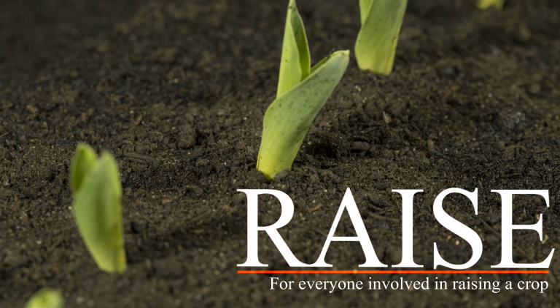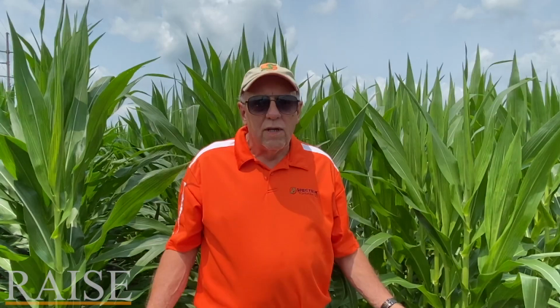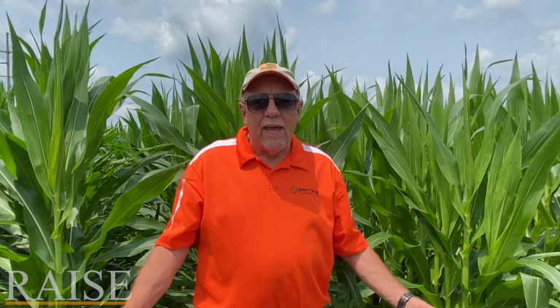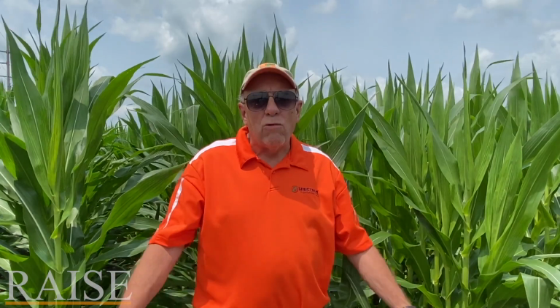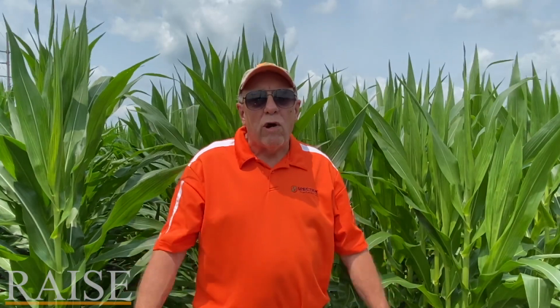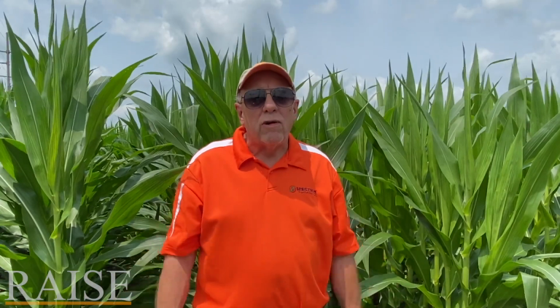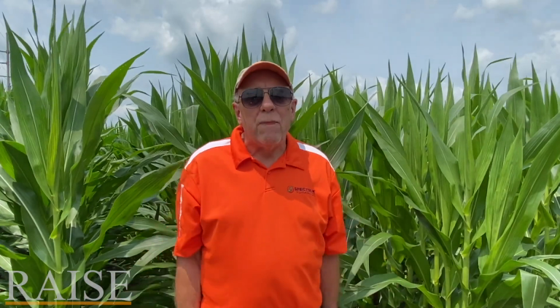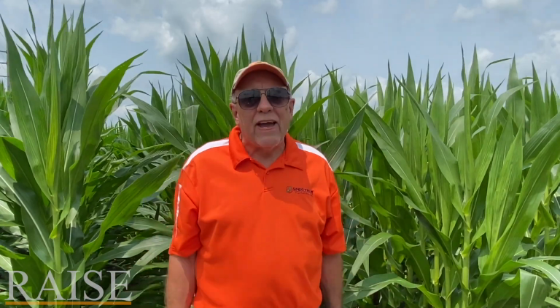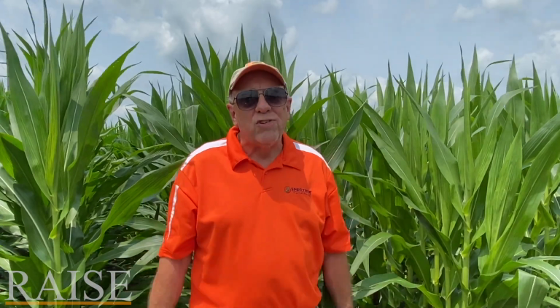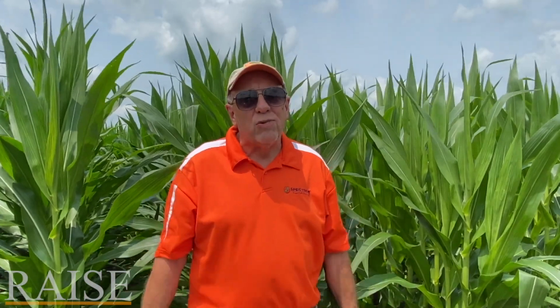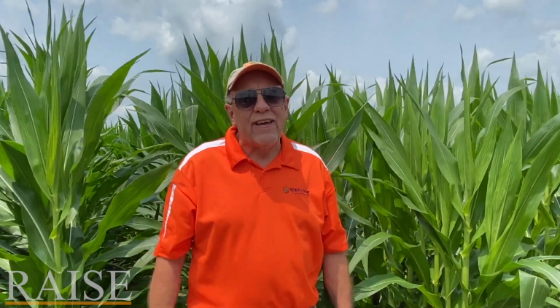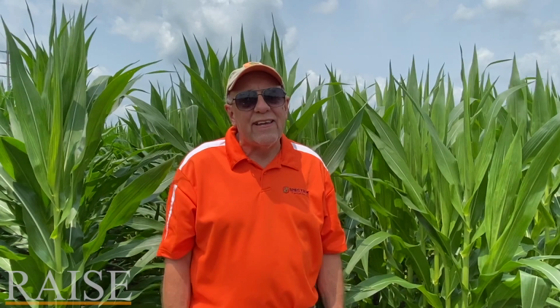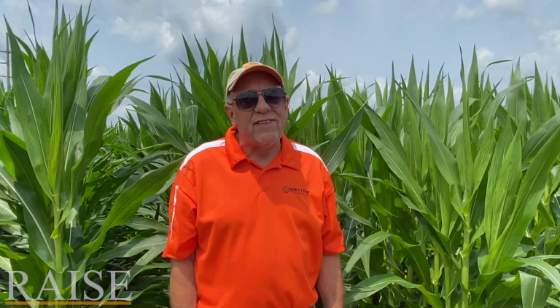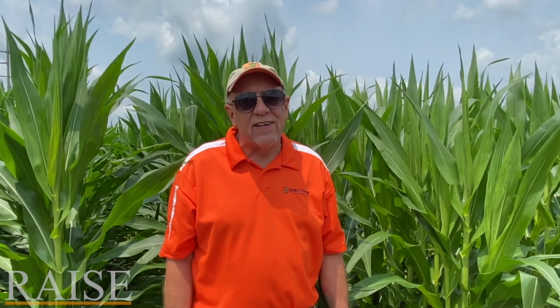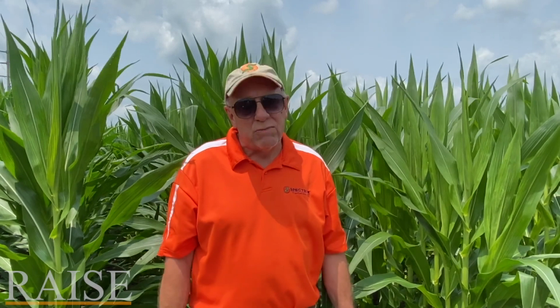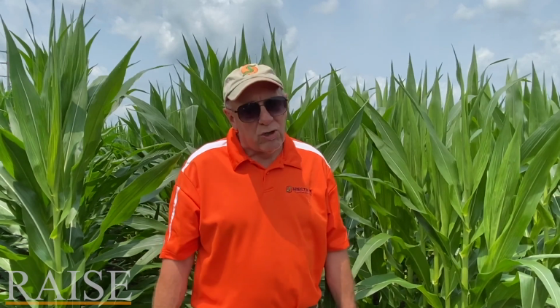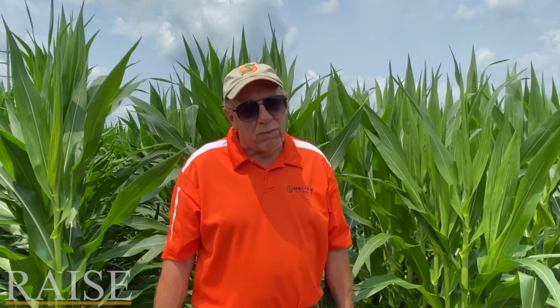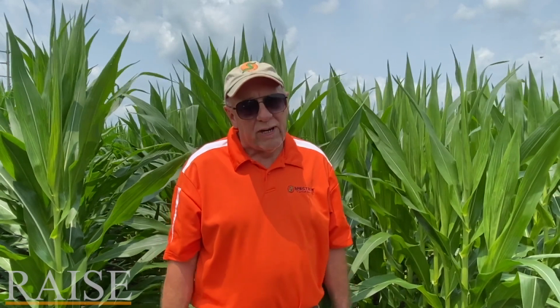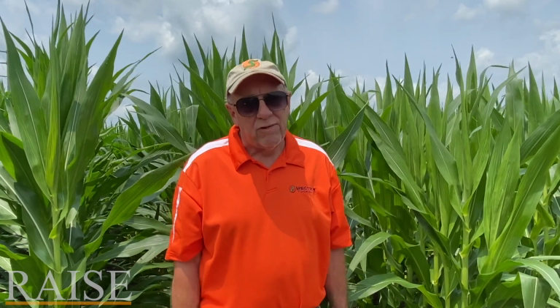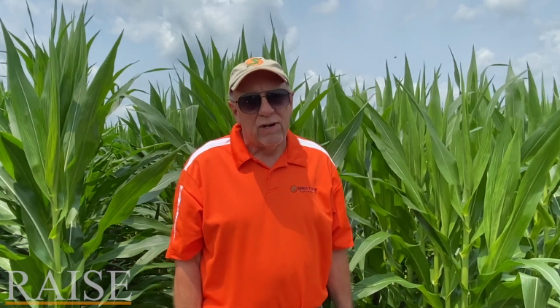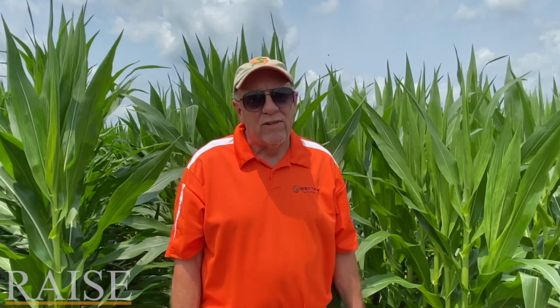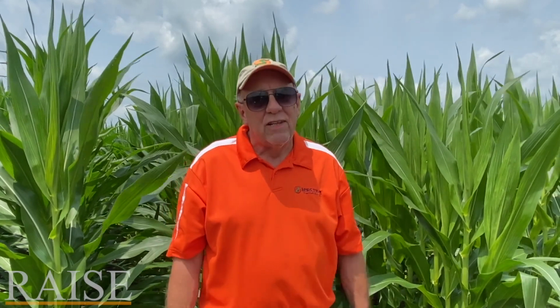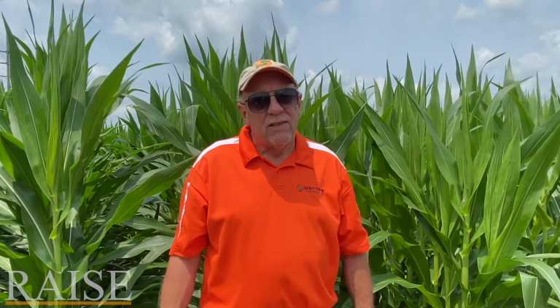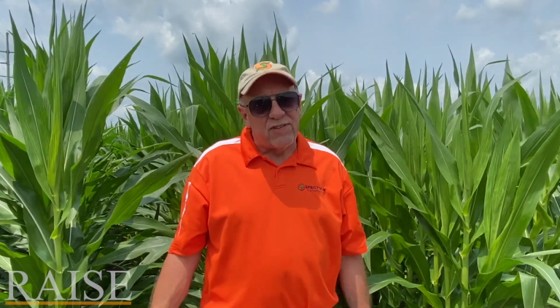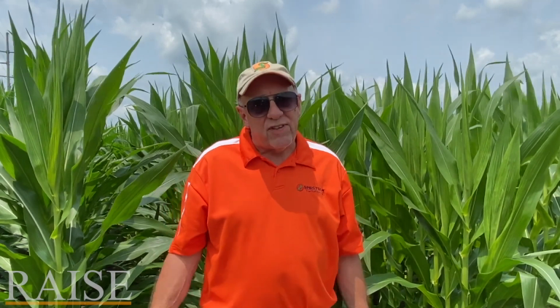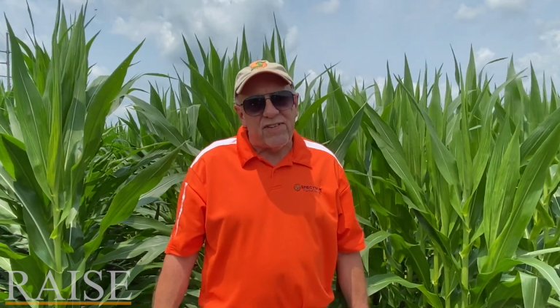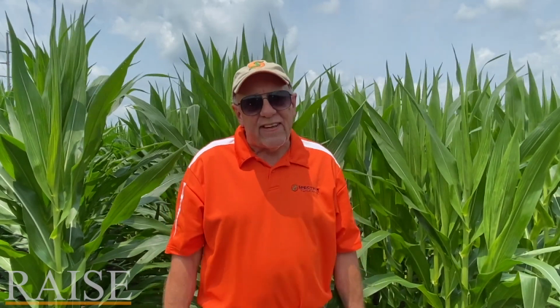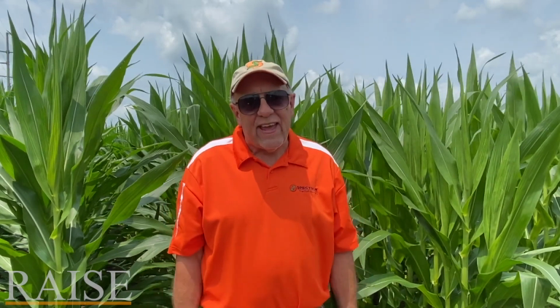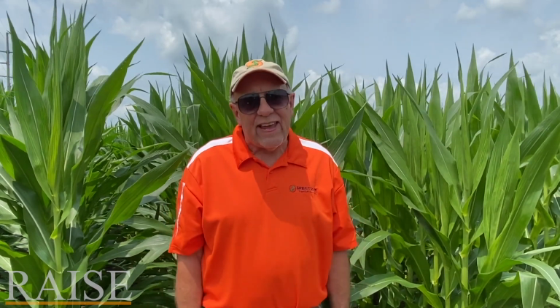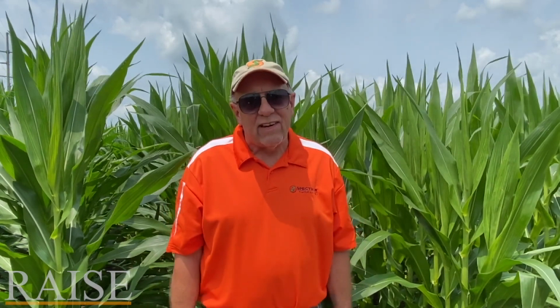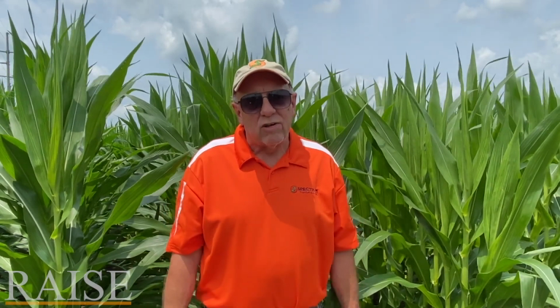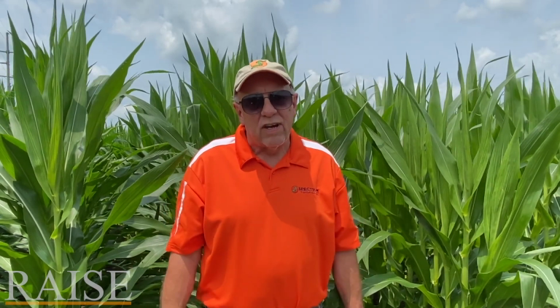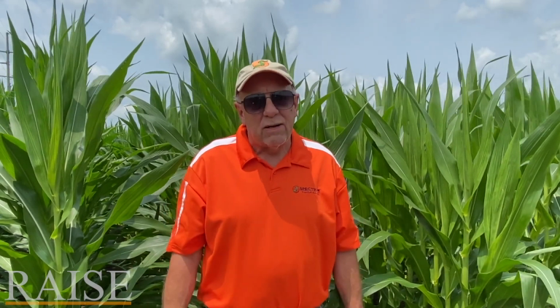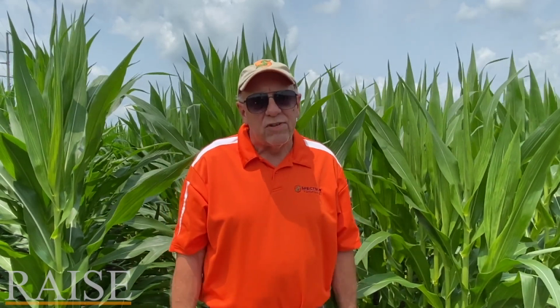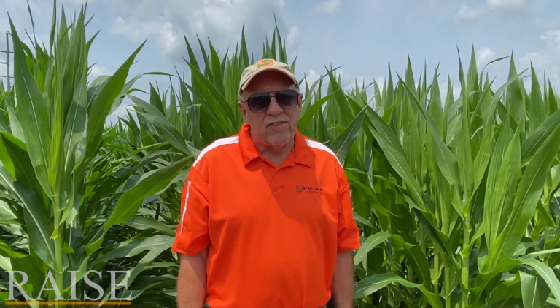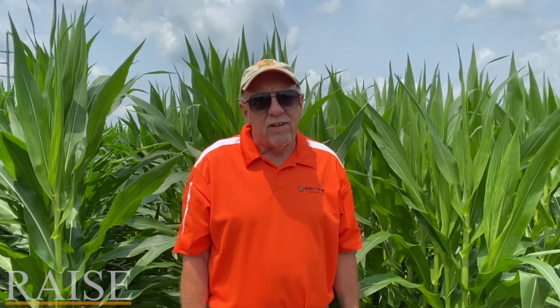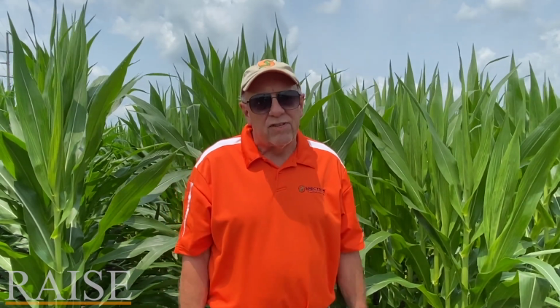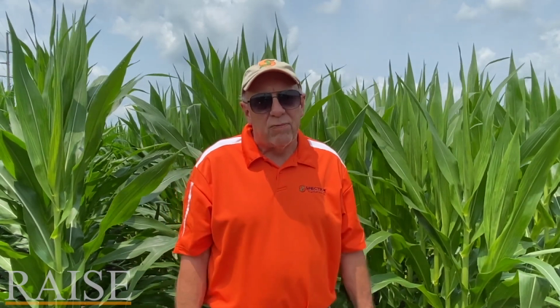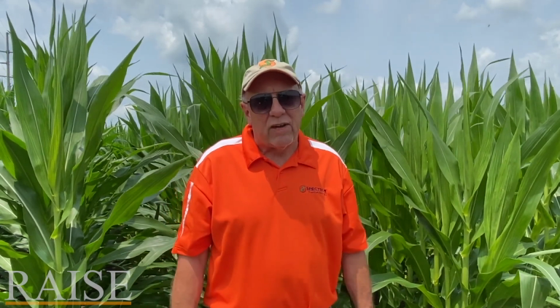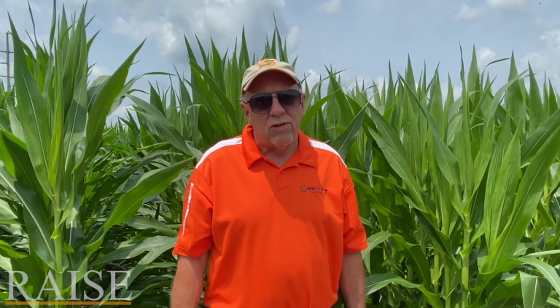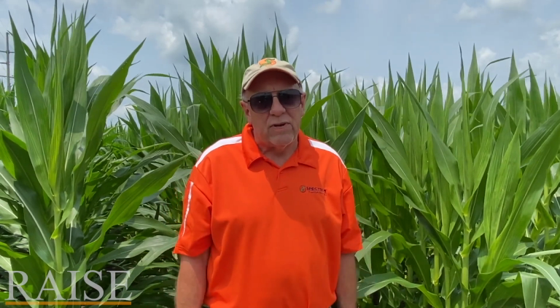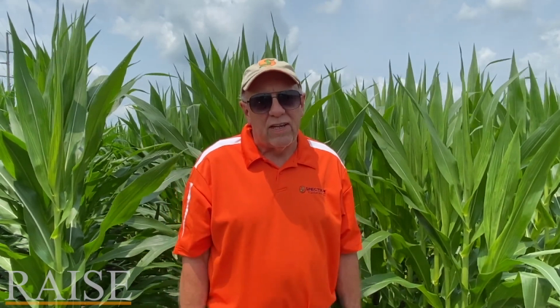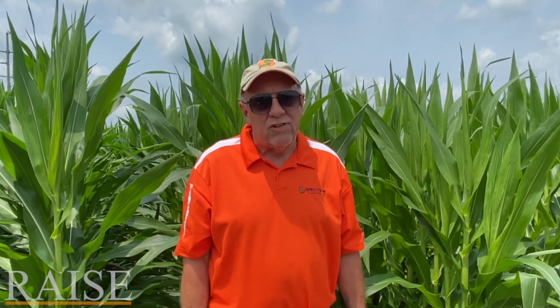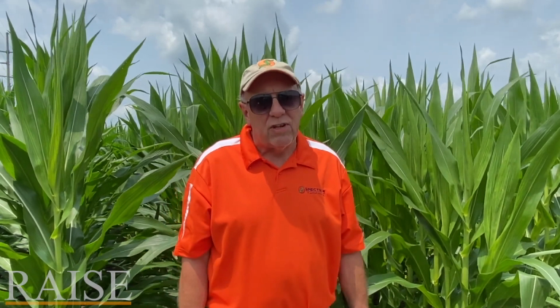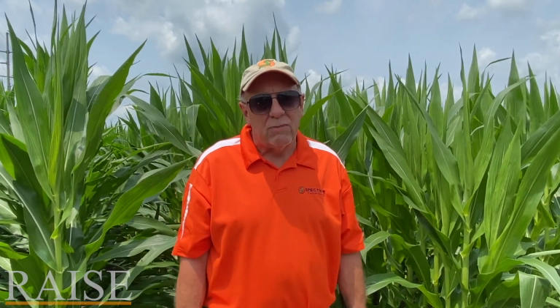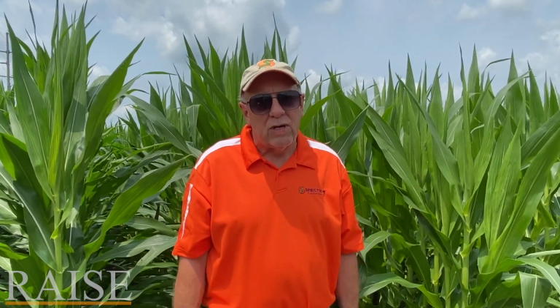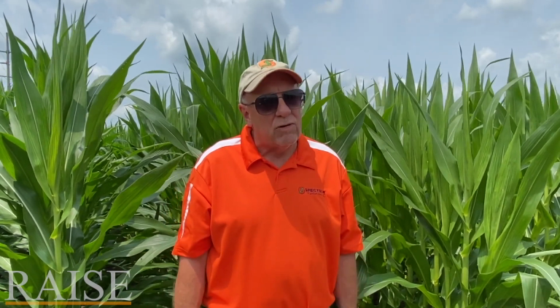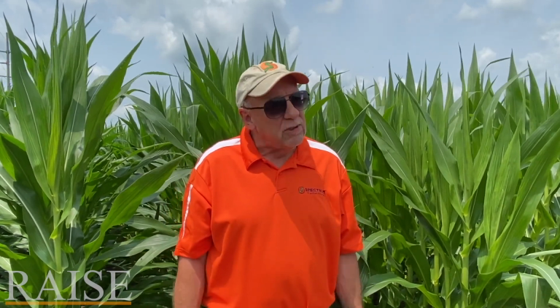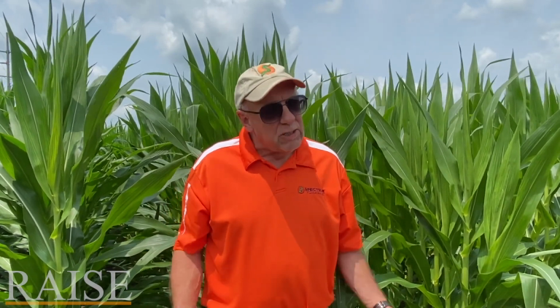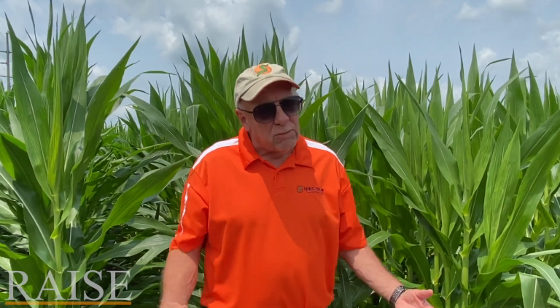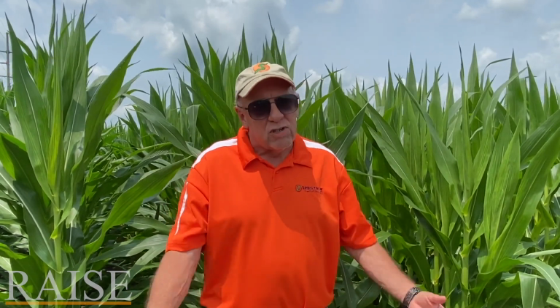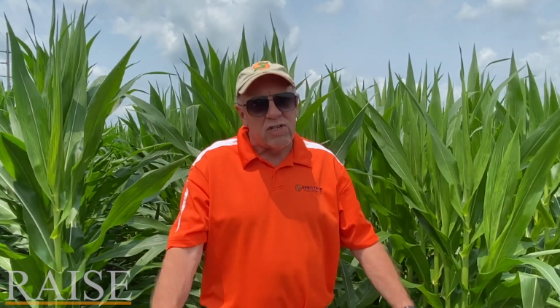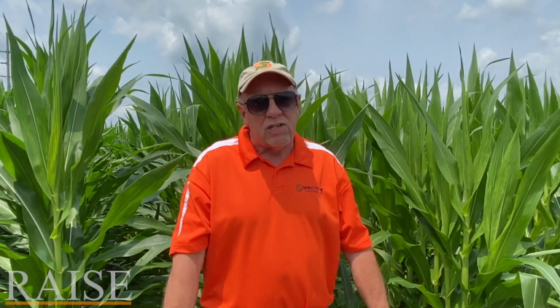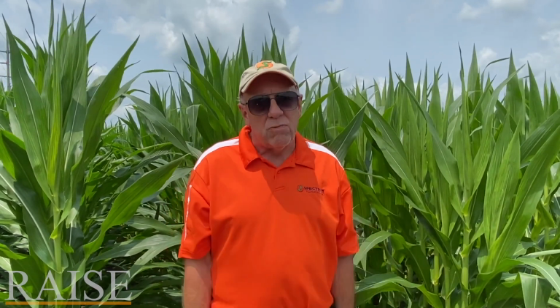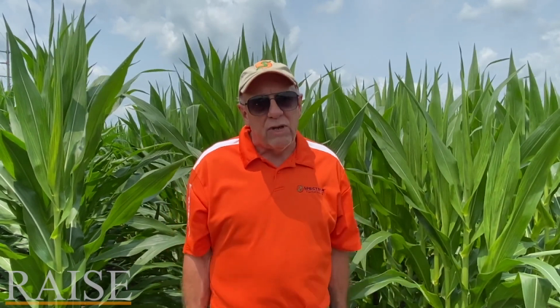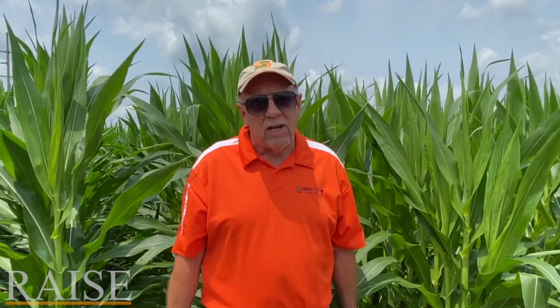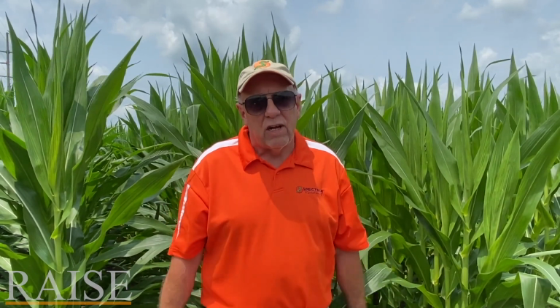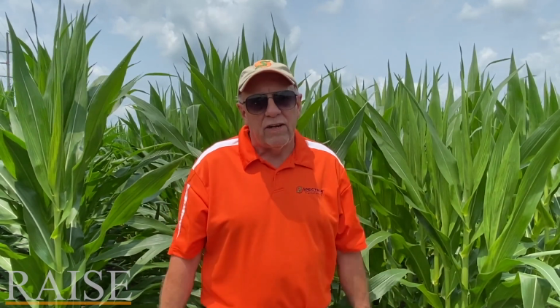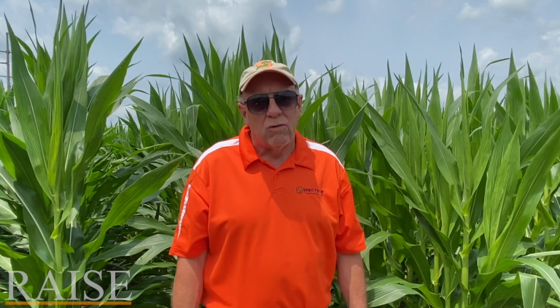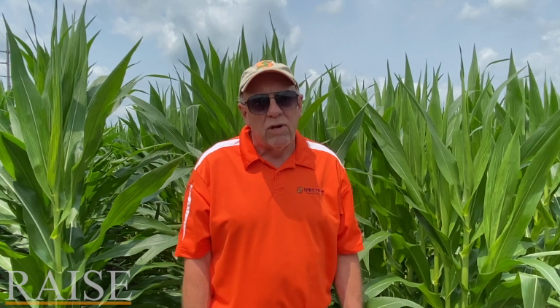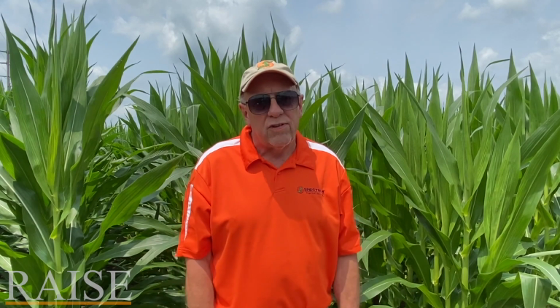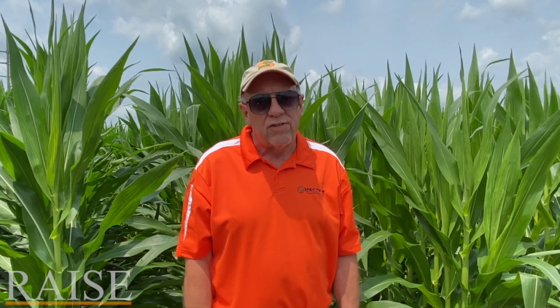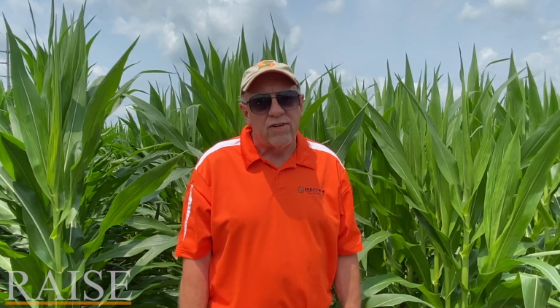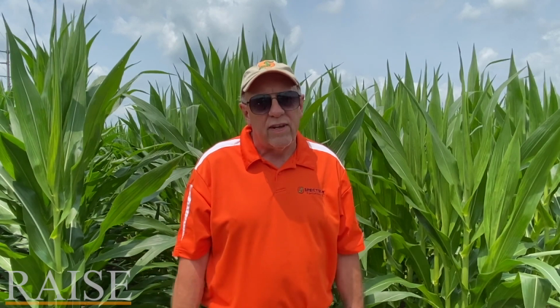Hey, welcome back to RAISE. I'm Joe Budrow, CCA and agronomist here at Spectrum Non-GMO. Appreciate you being on here with us today.